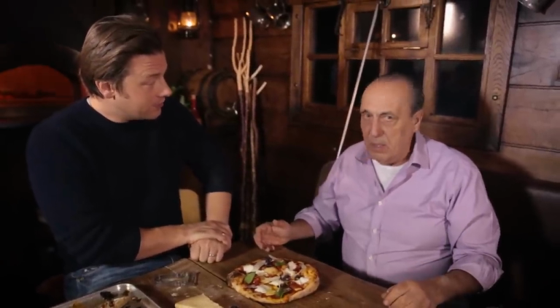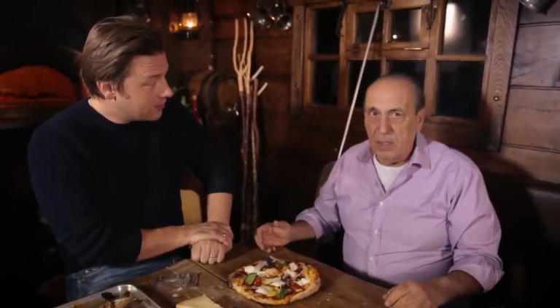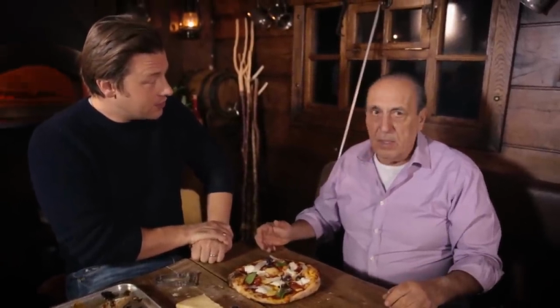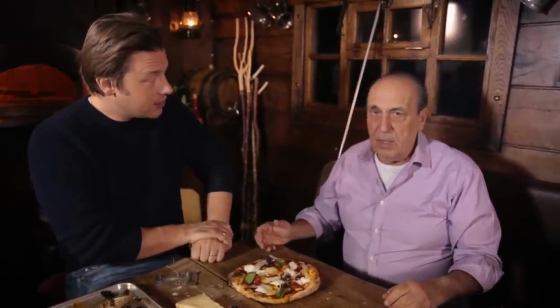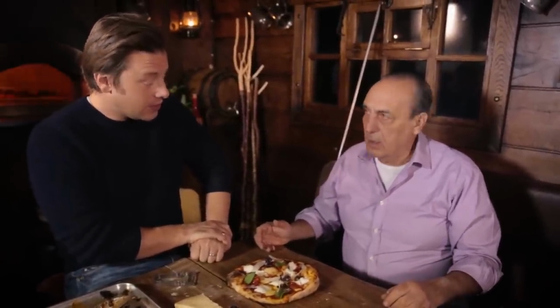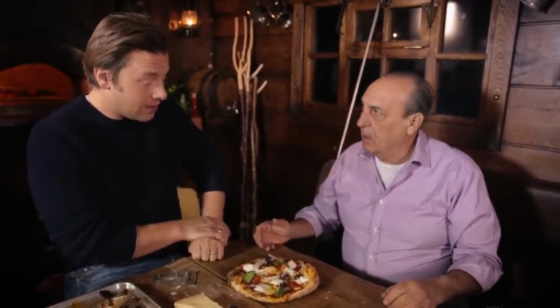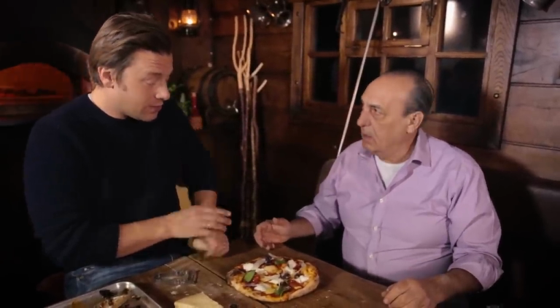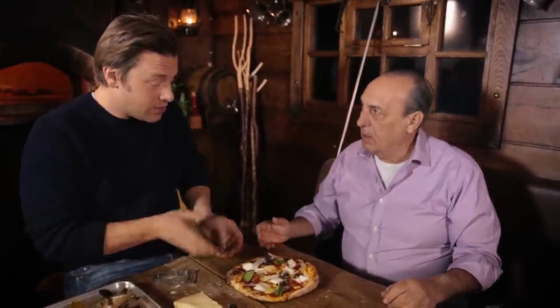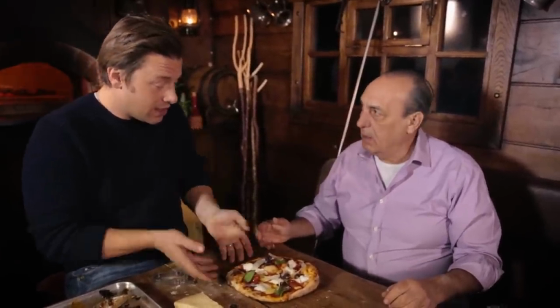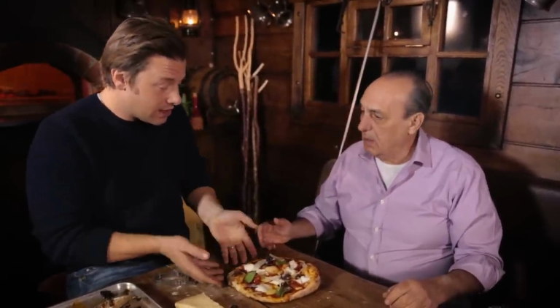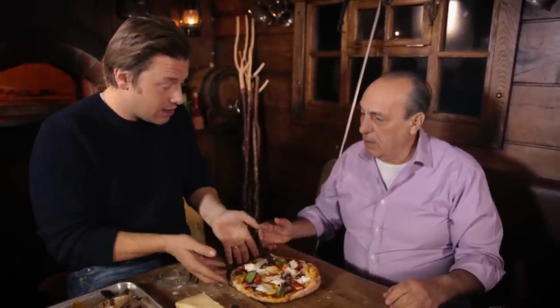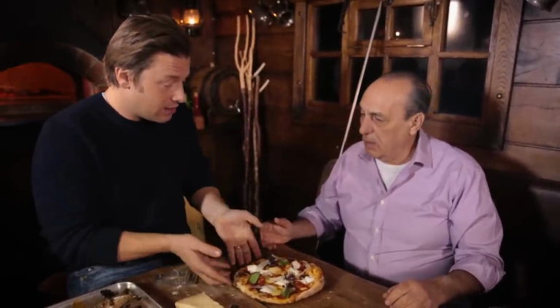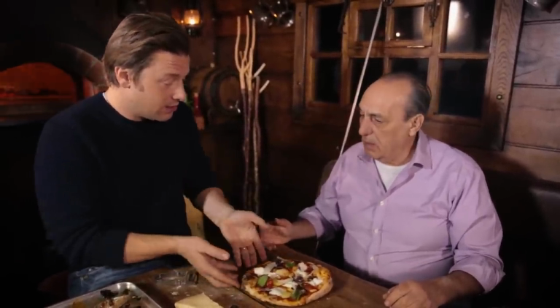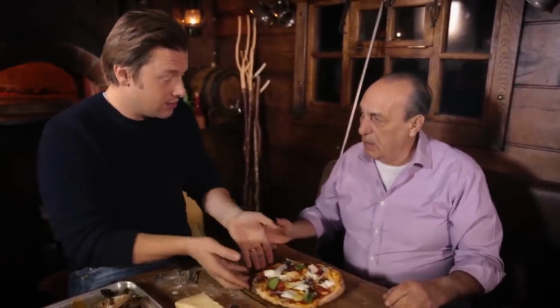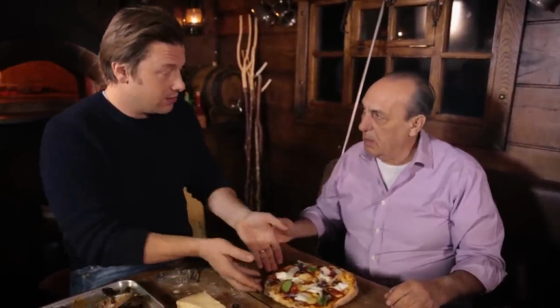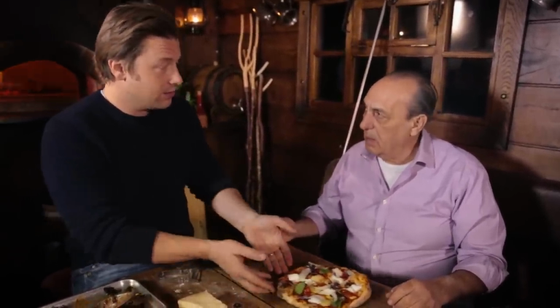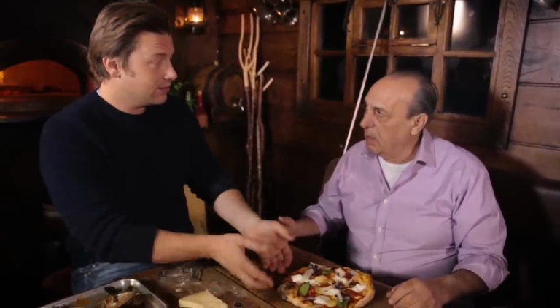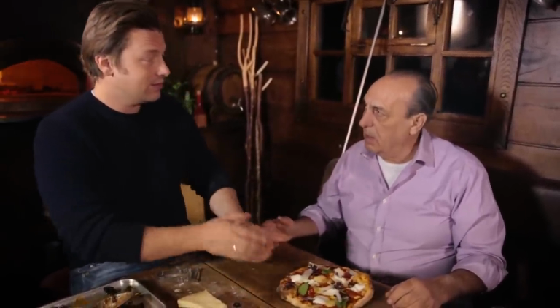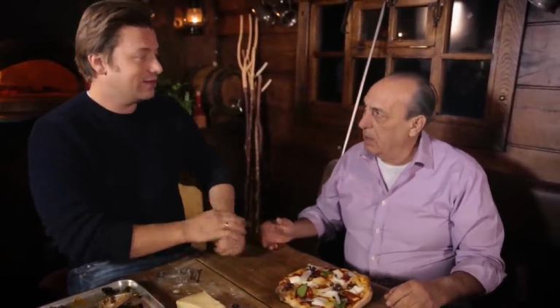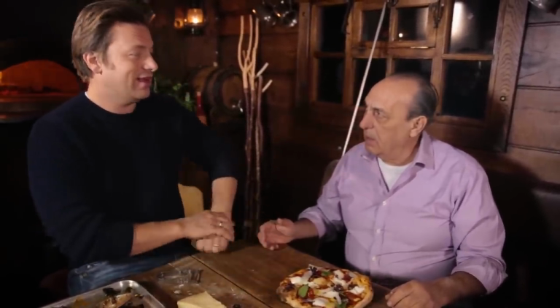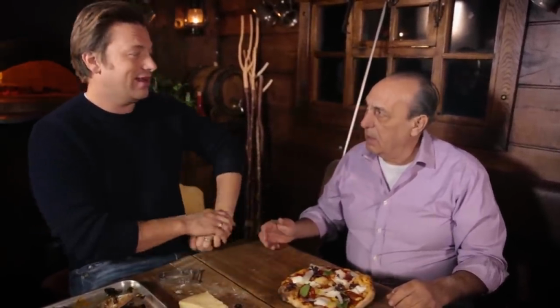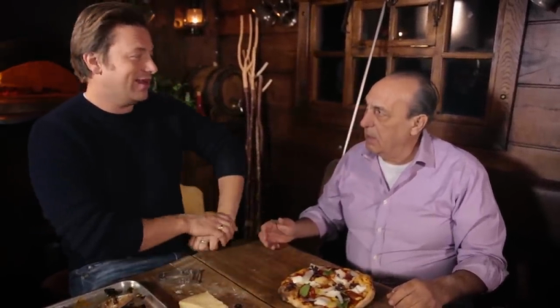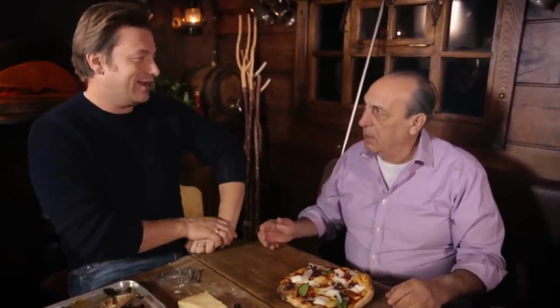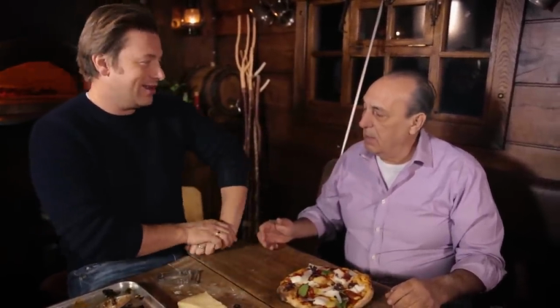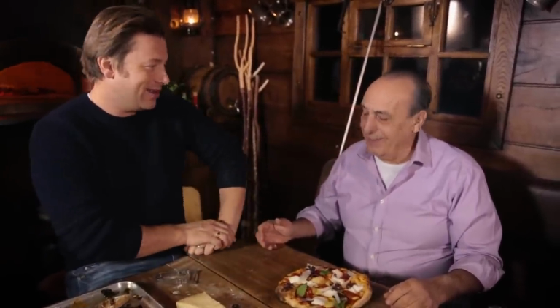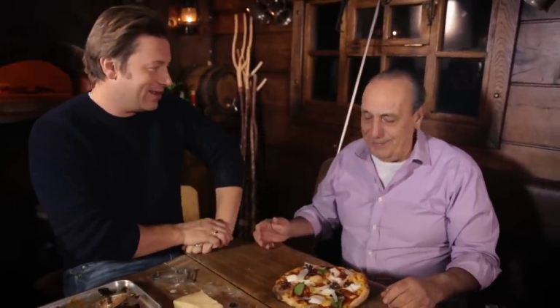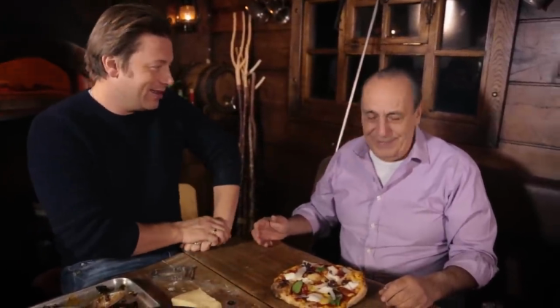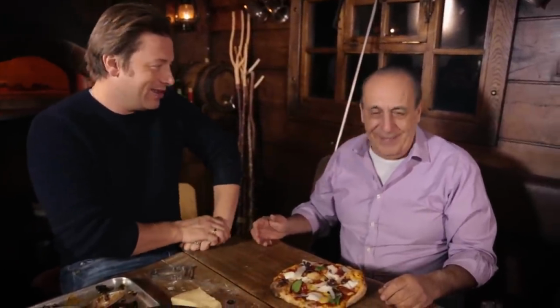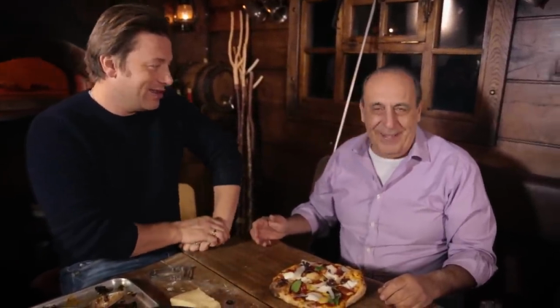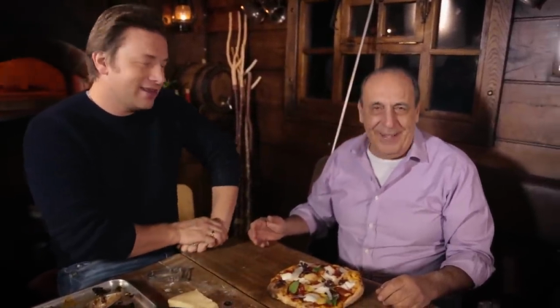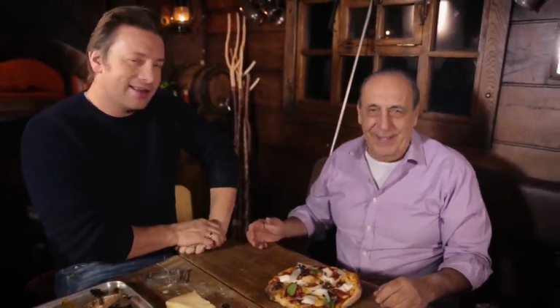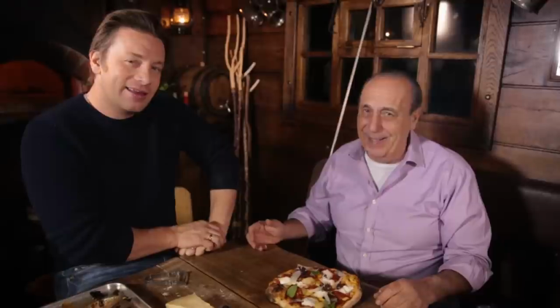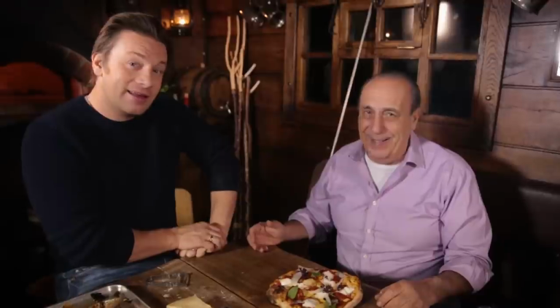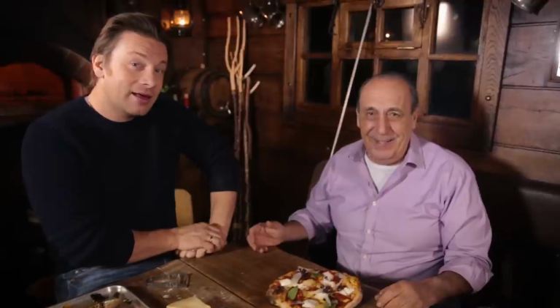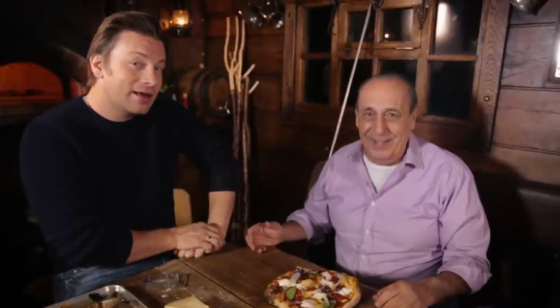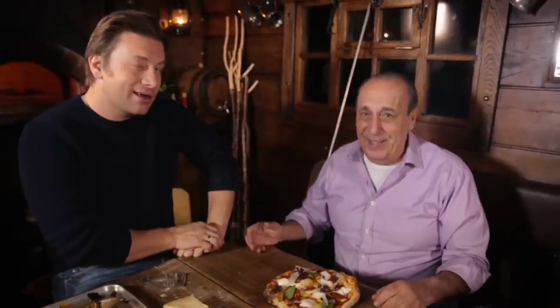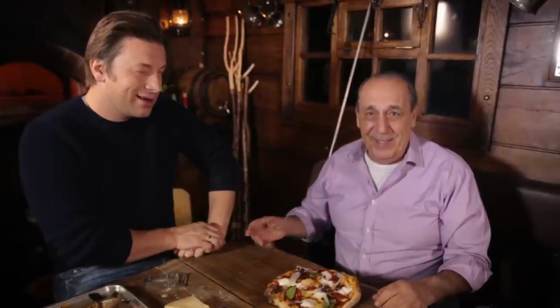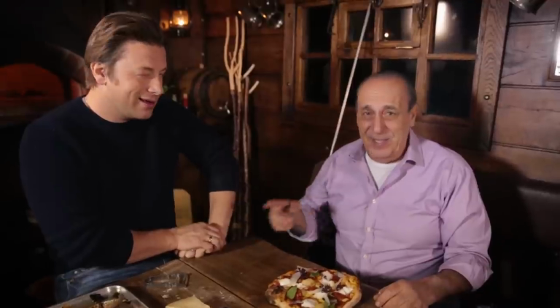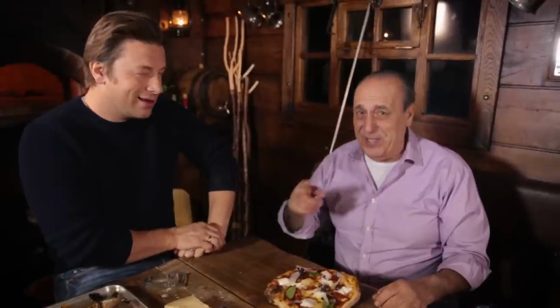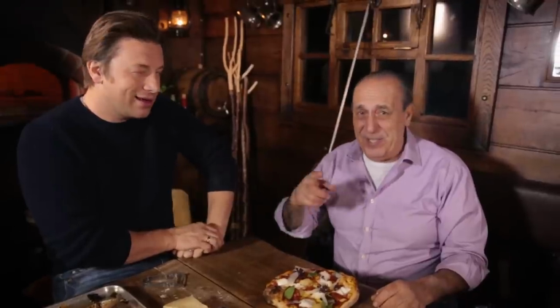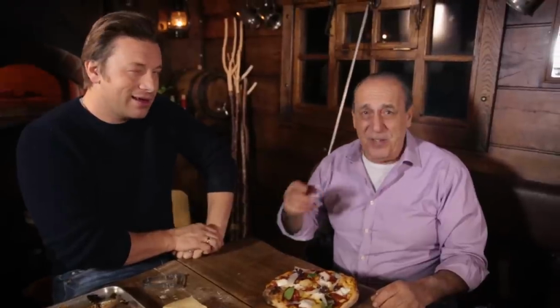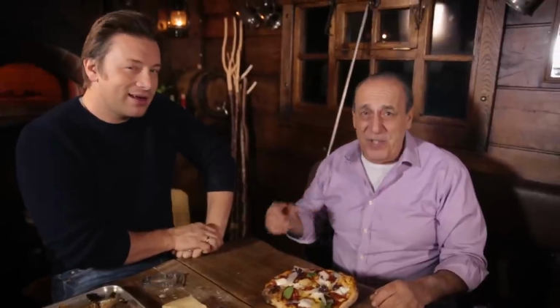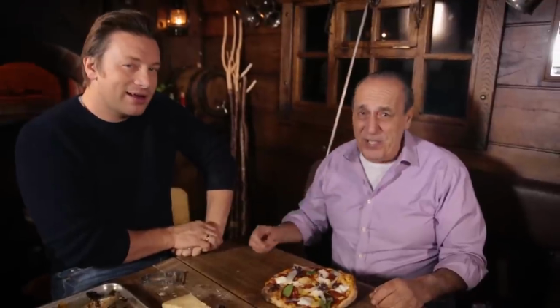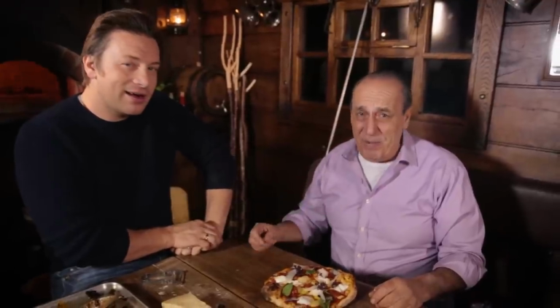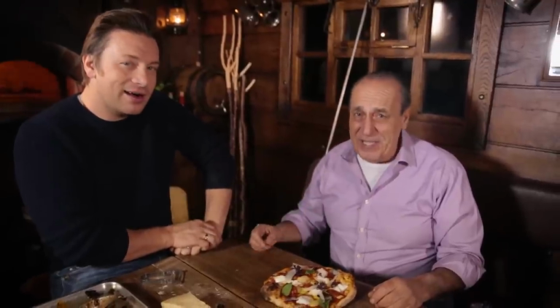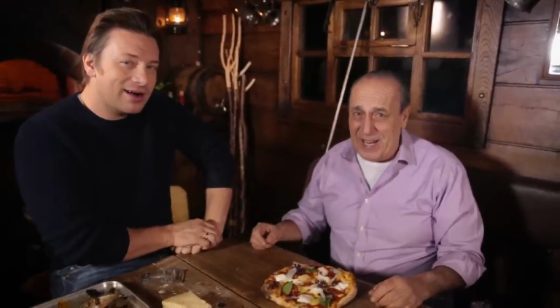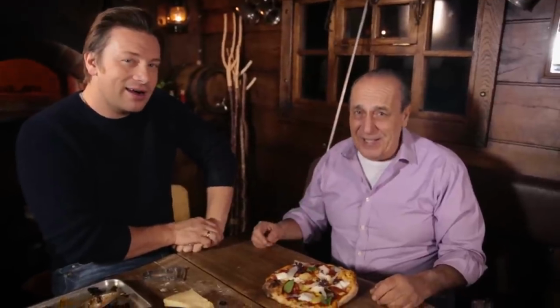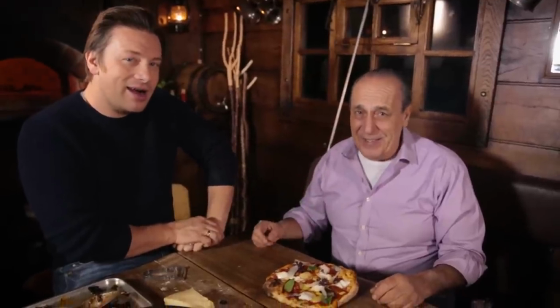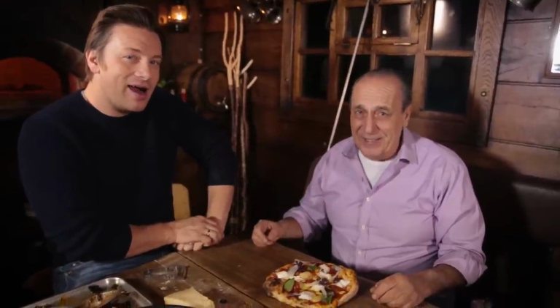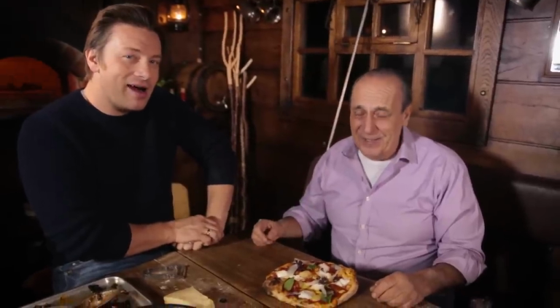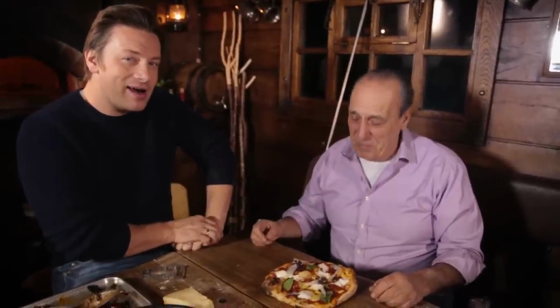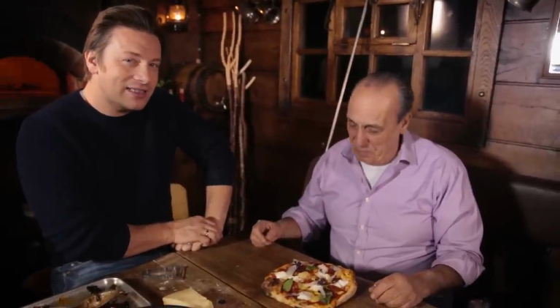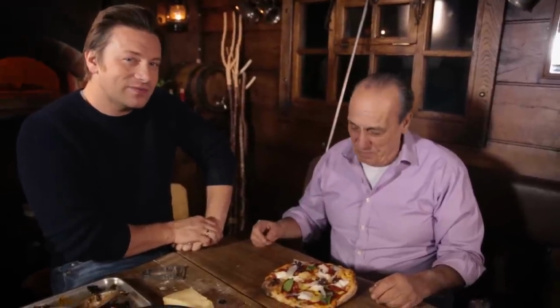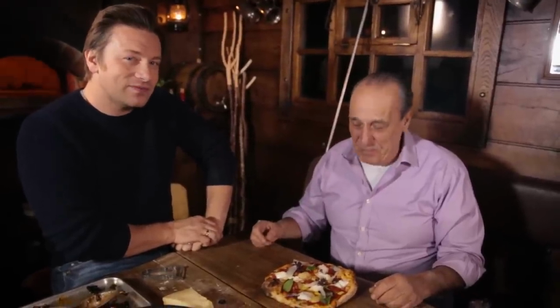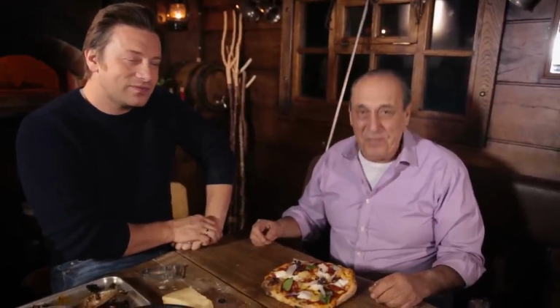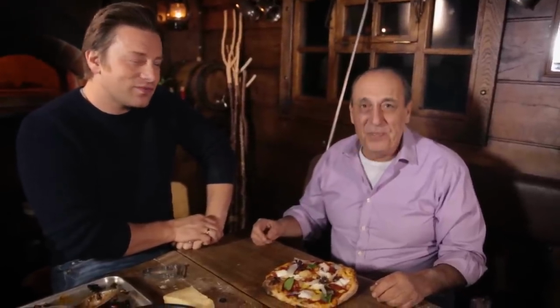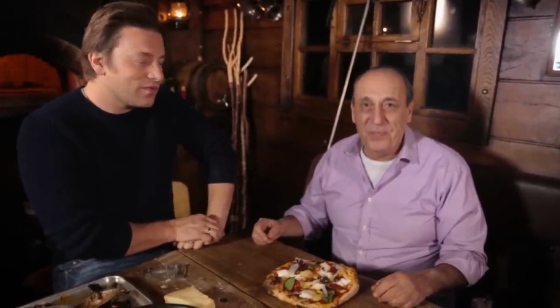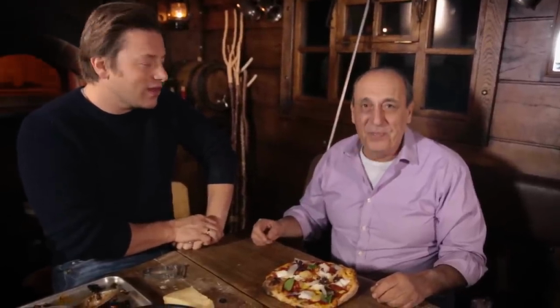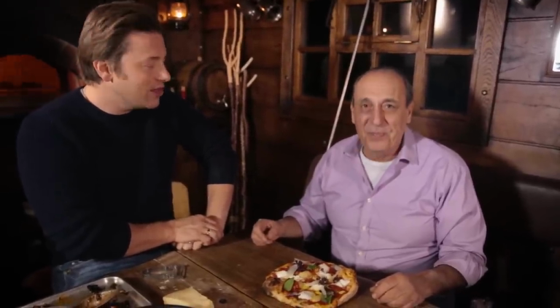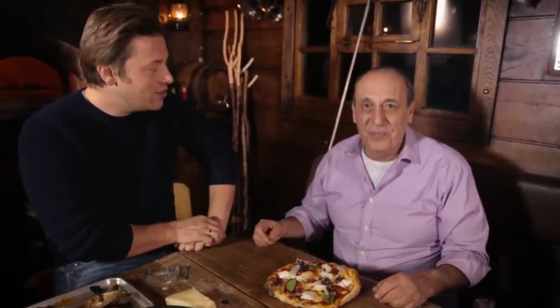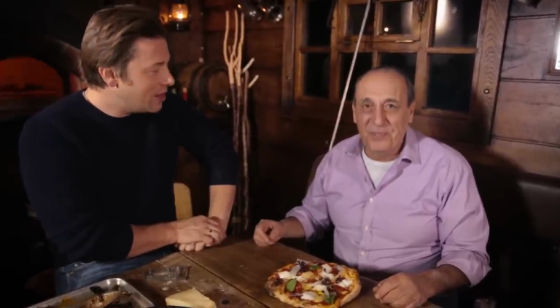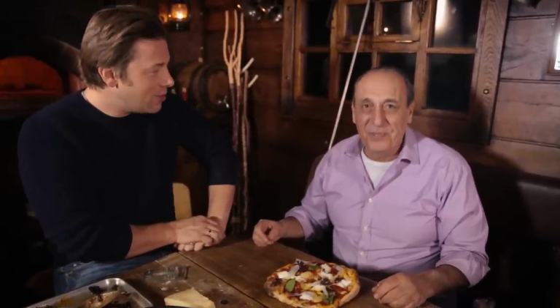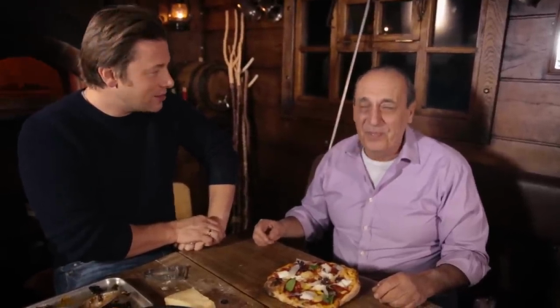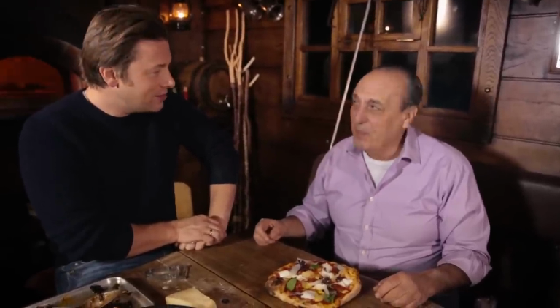And you know what happens when she has it? See you in Jamie's Italian. Can you get pregnant?